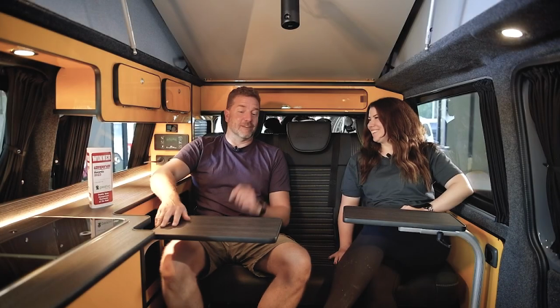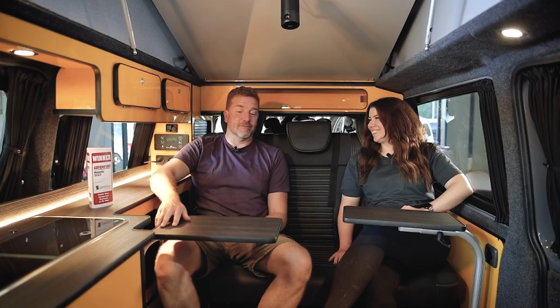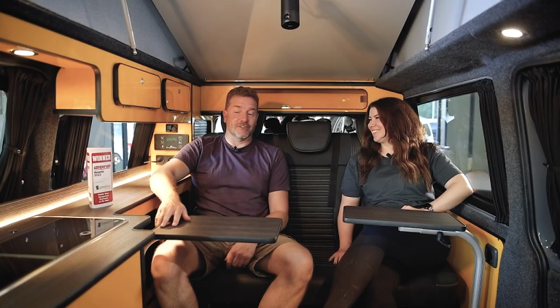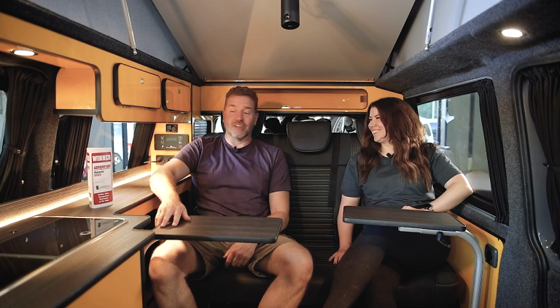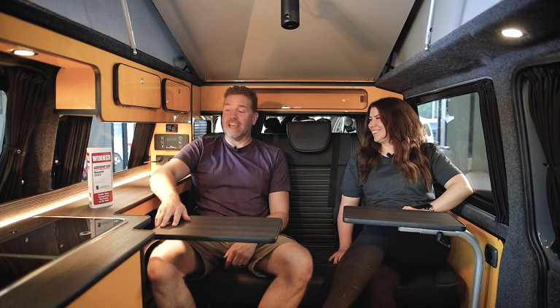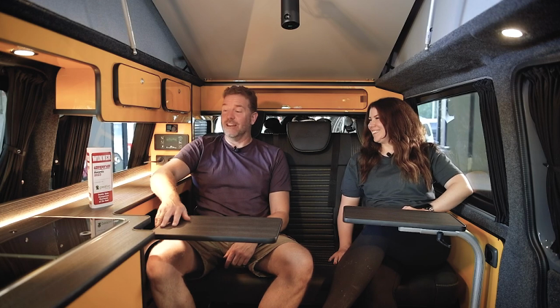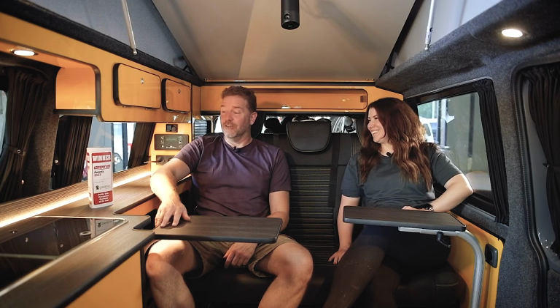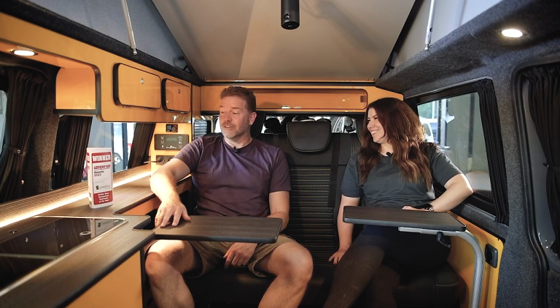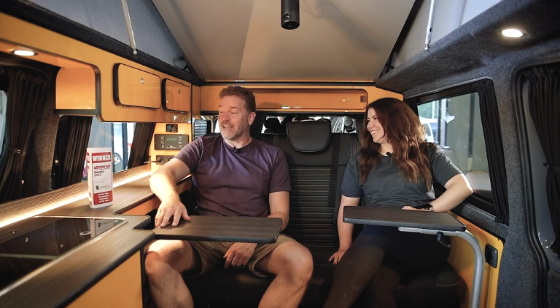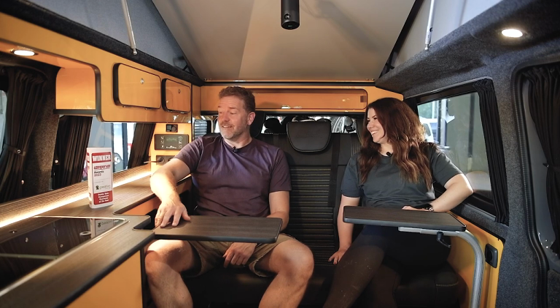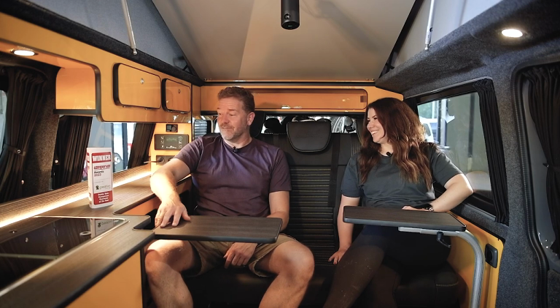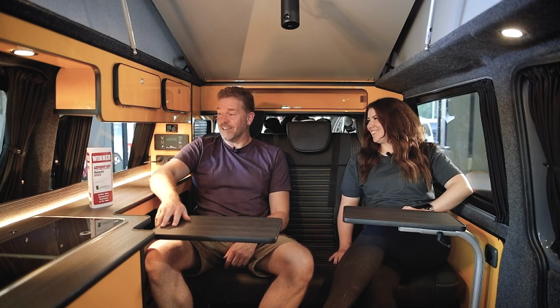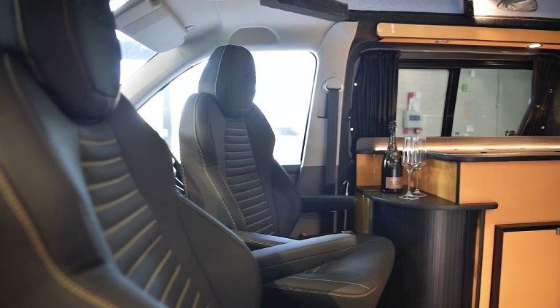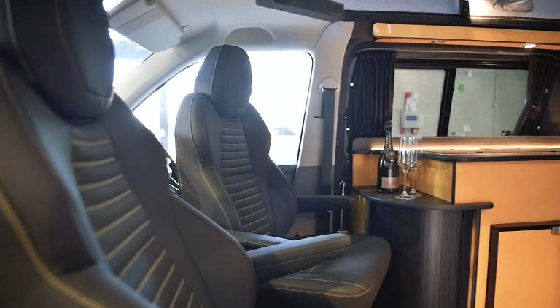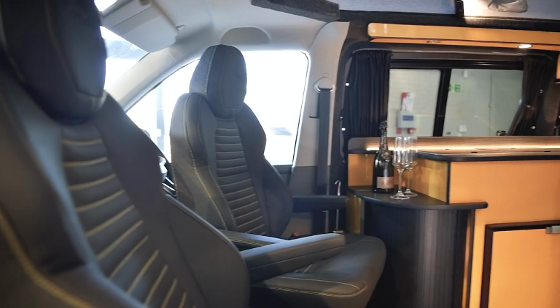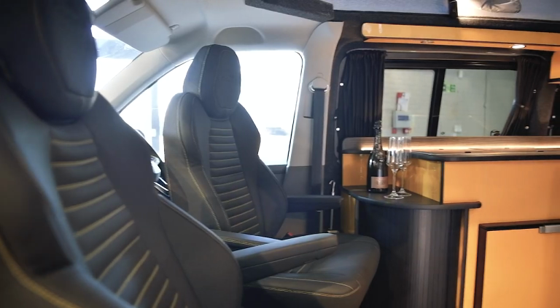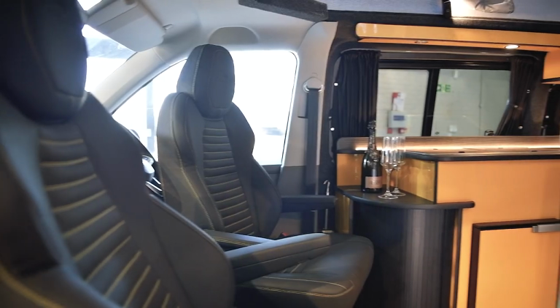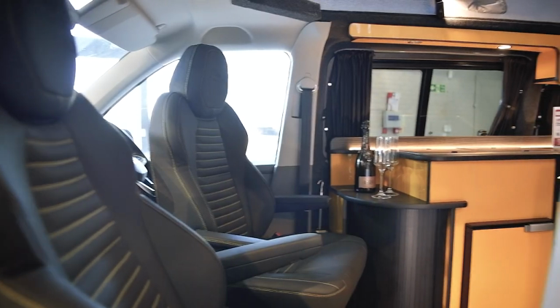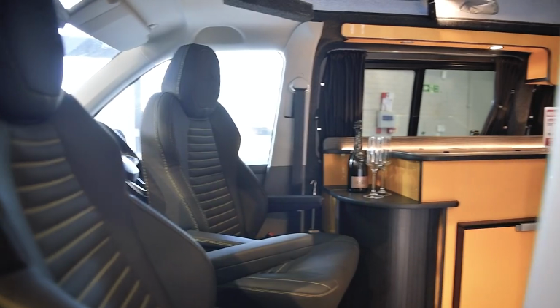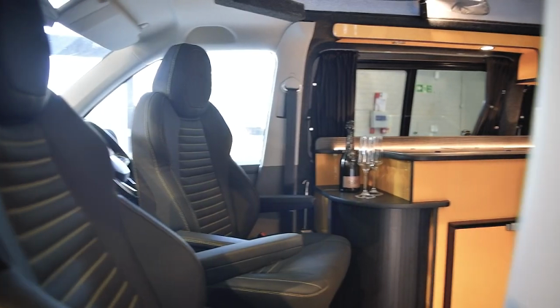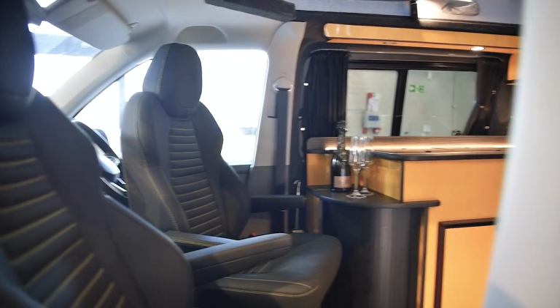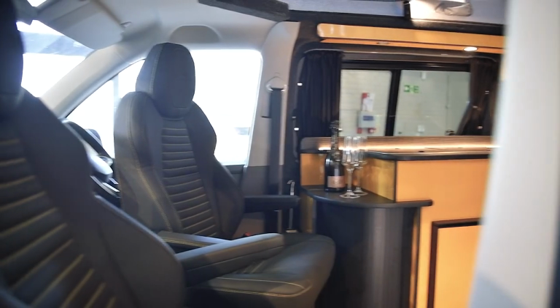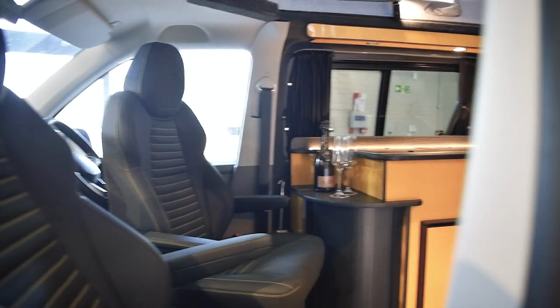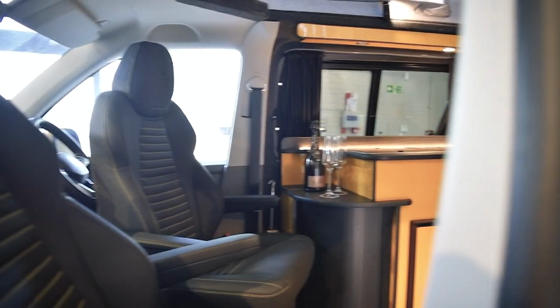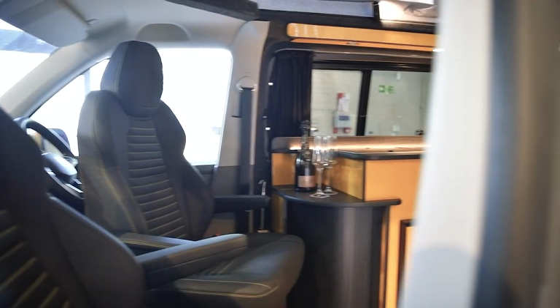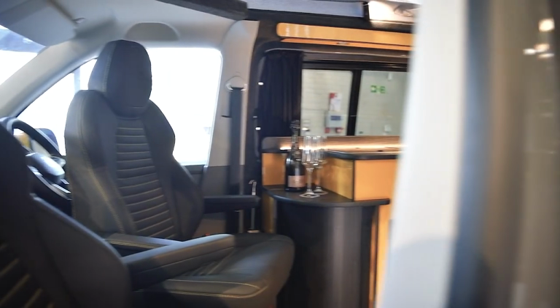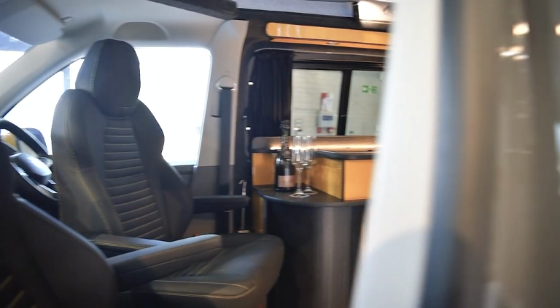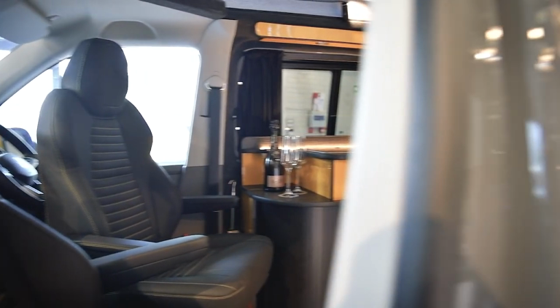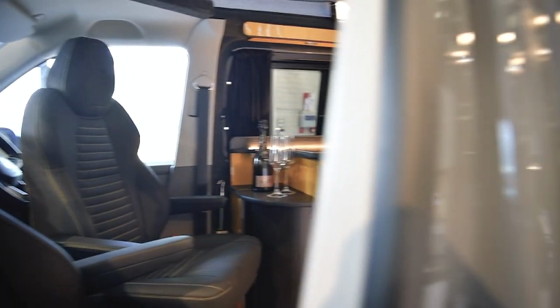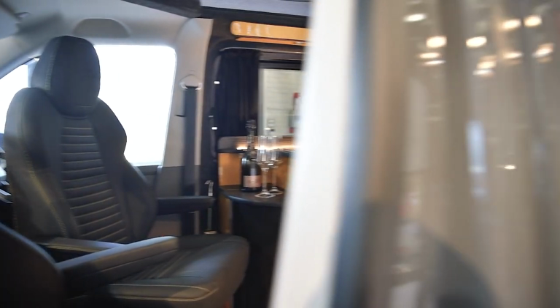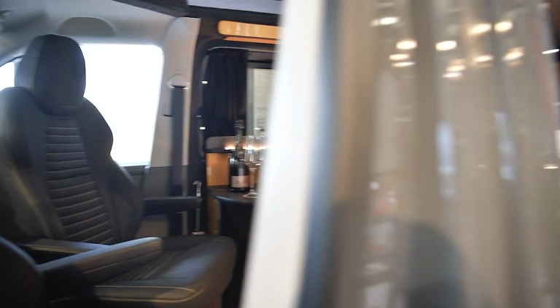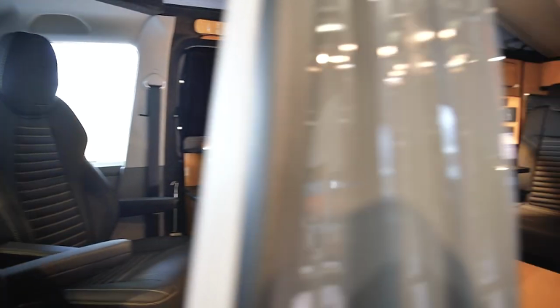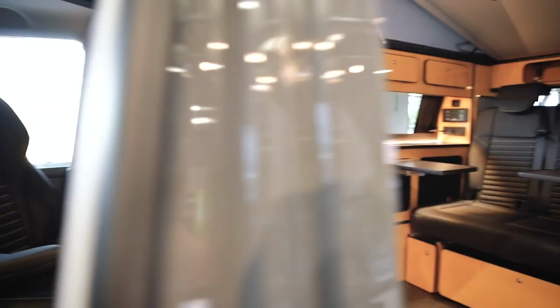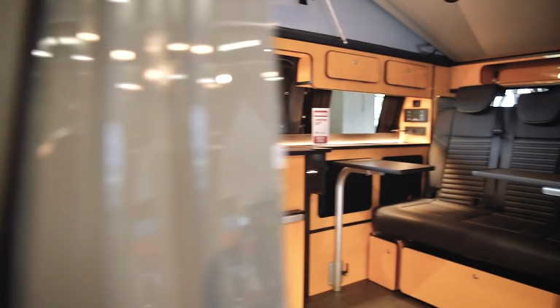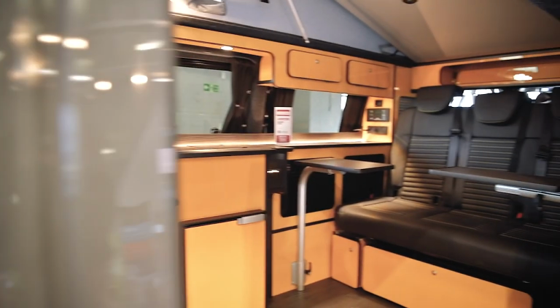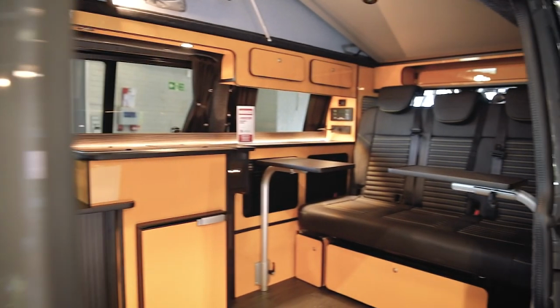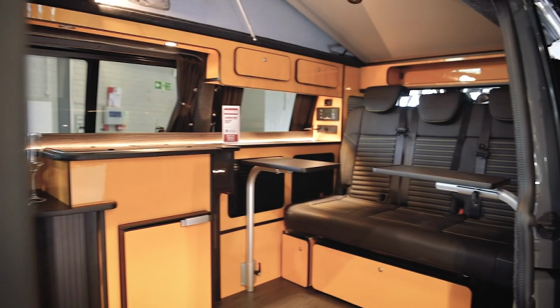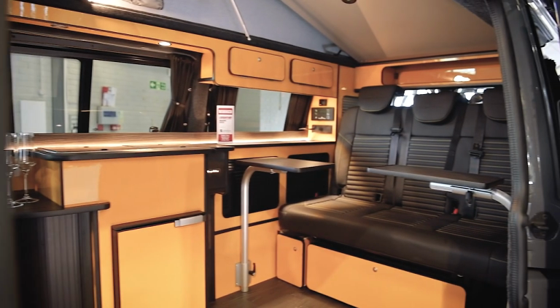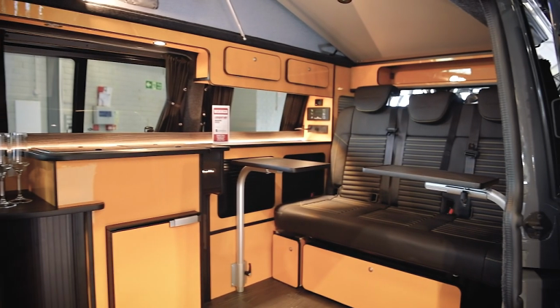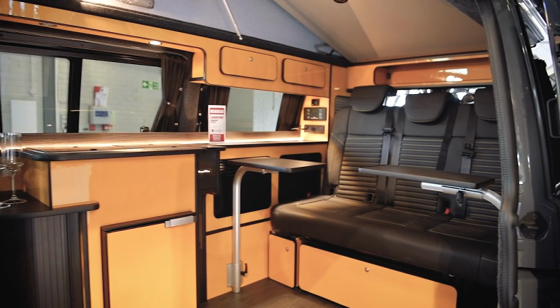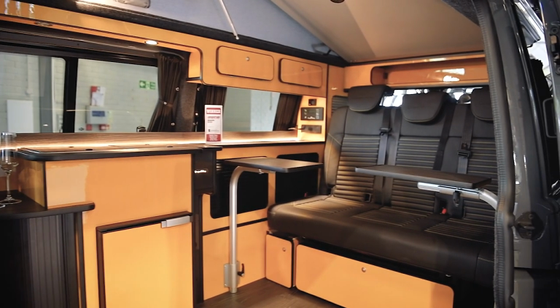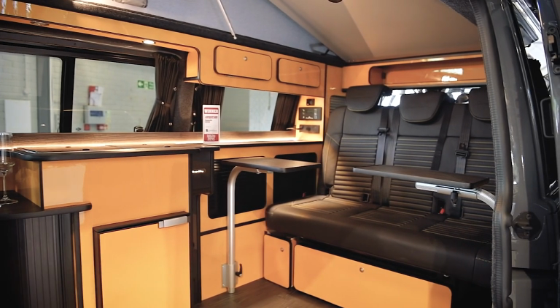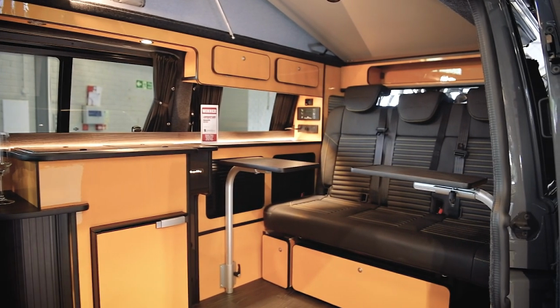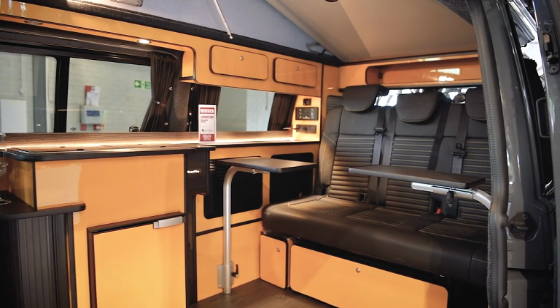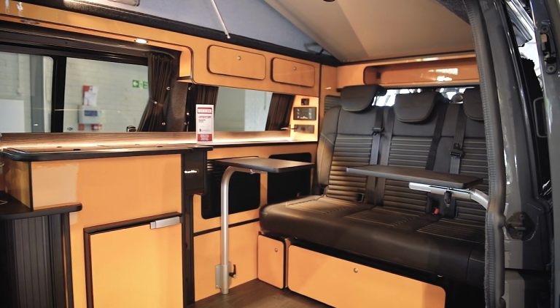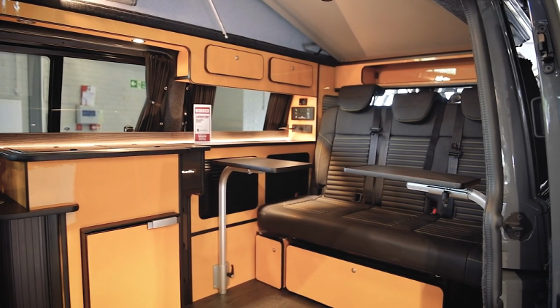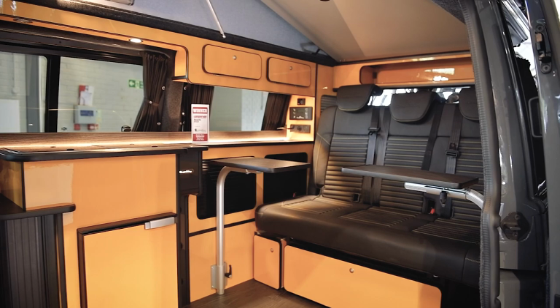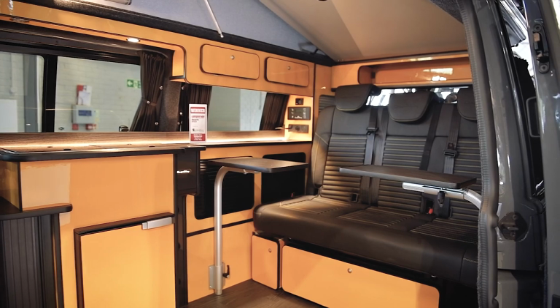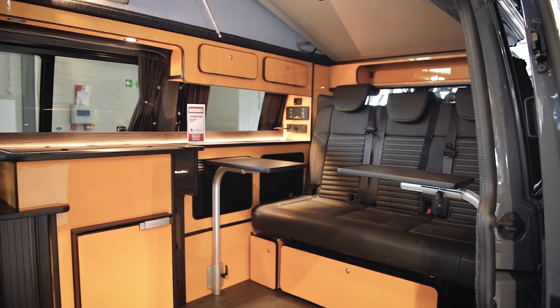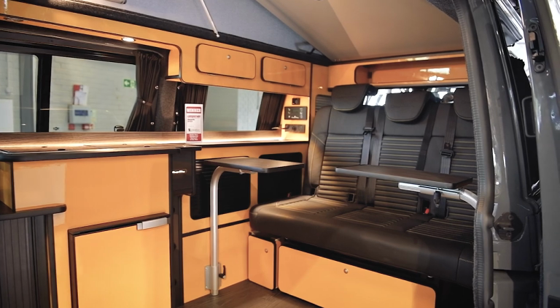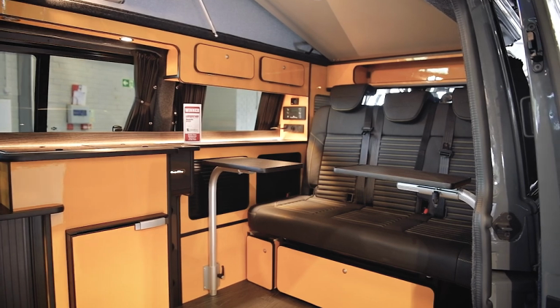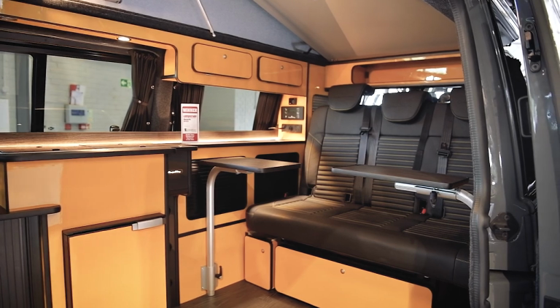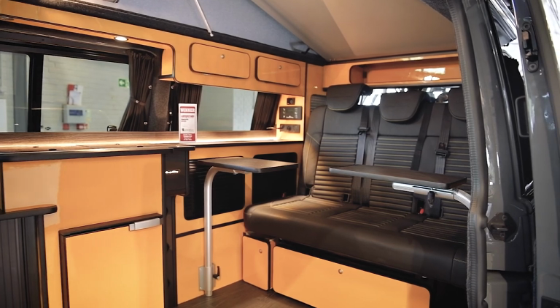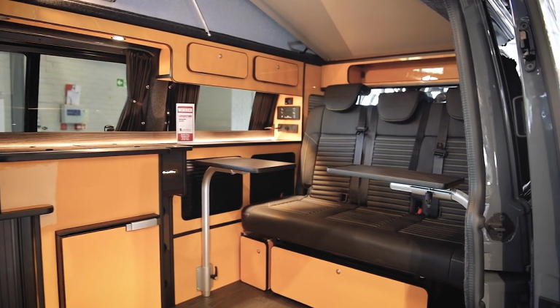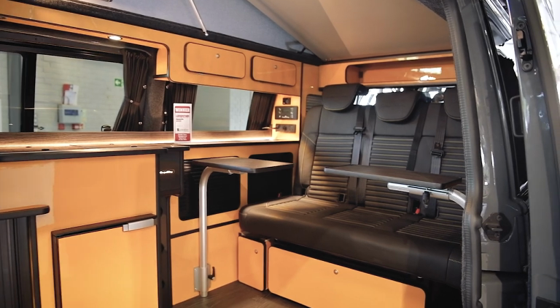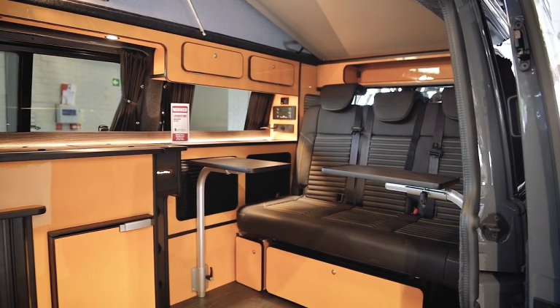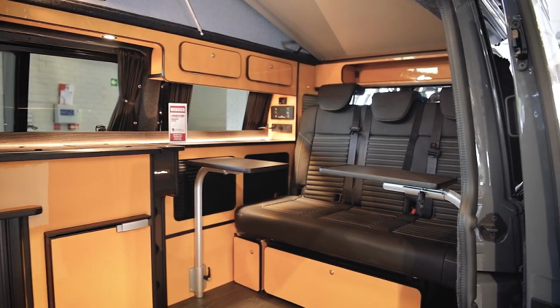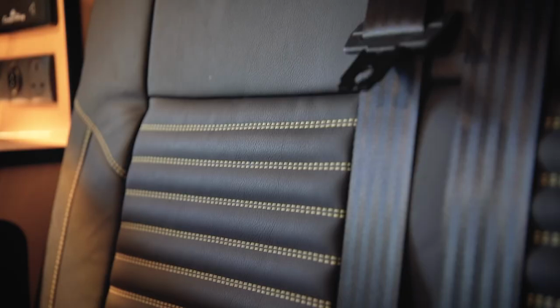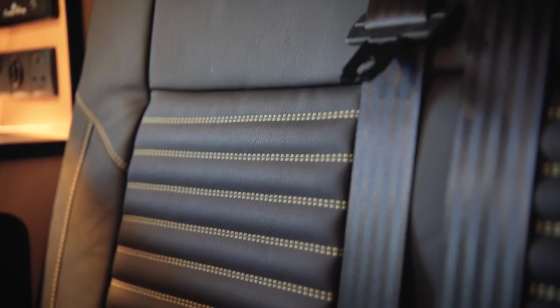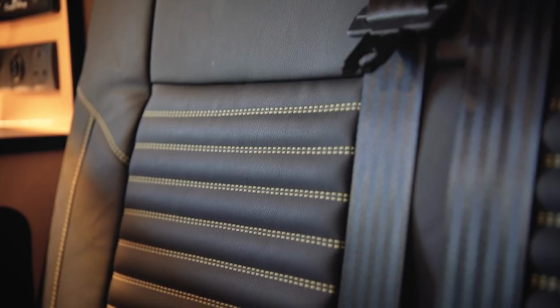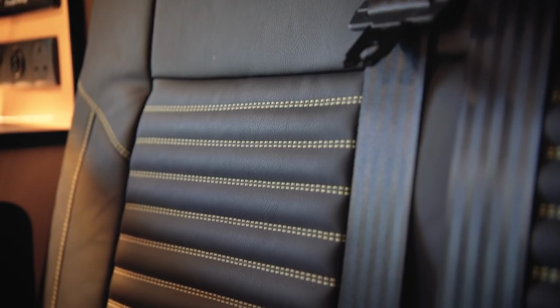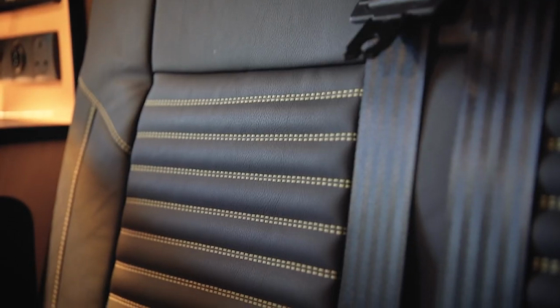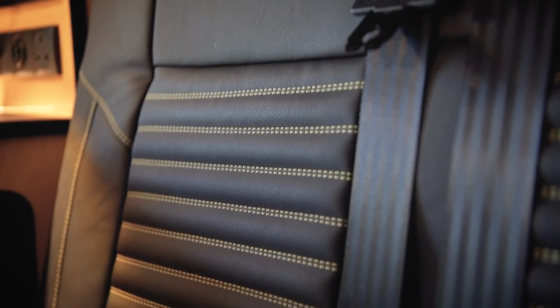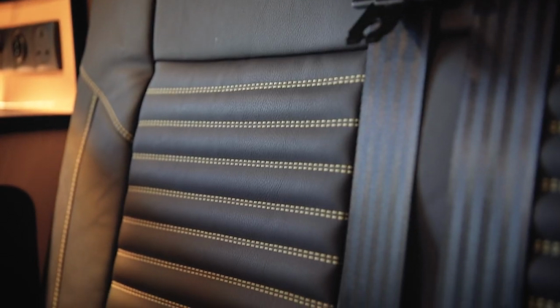It looks and feels like a Lamborghini Urus in here — all this yellow, all of this beautiful black leather, yellow stitching. It's premium, isn't it?